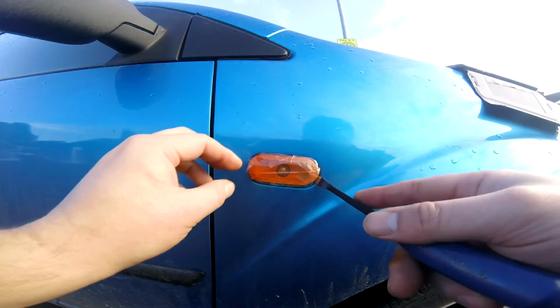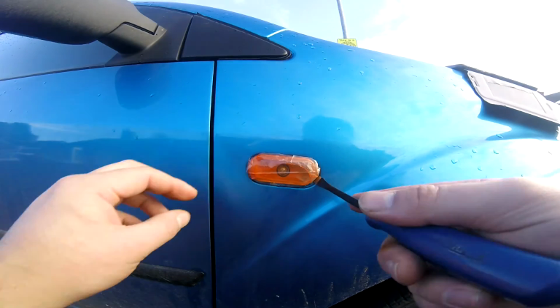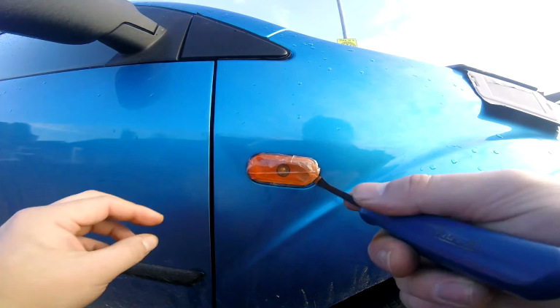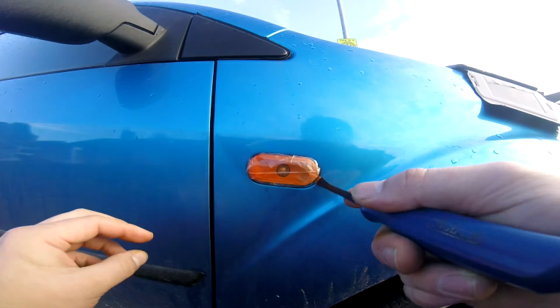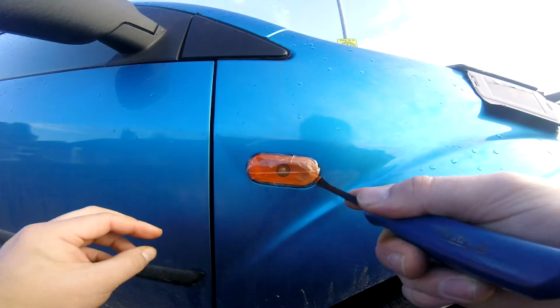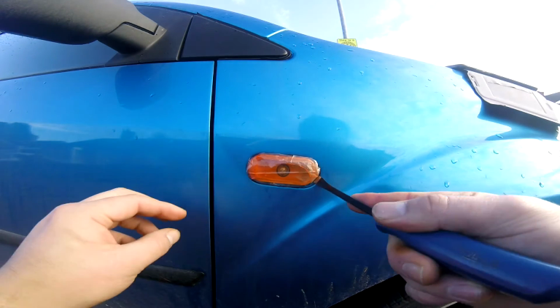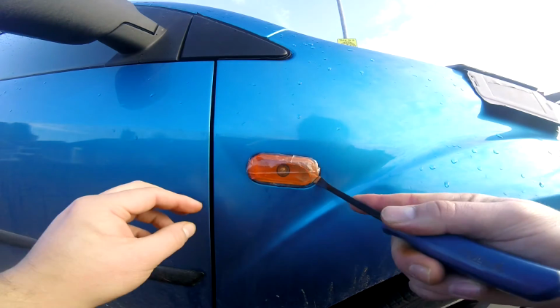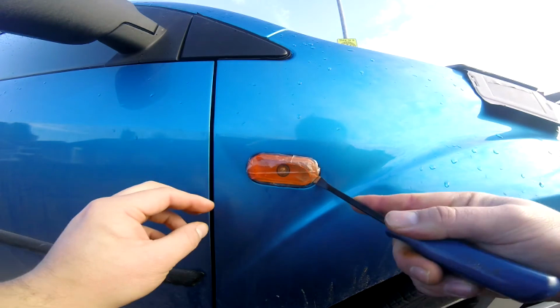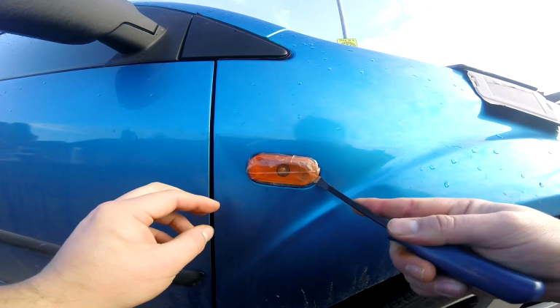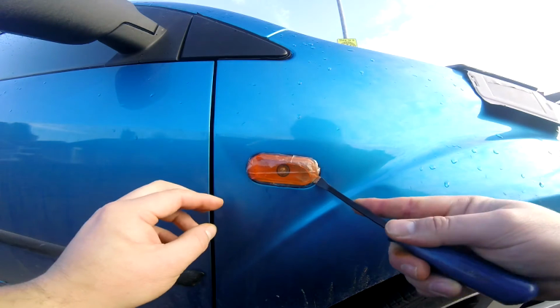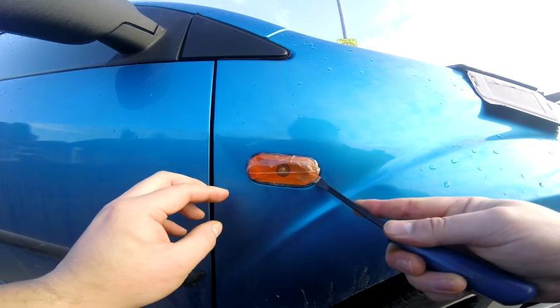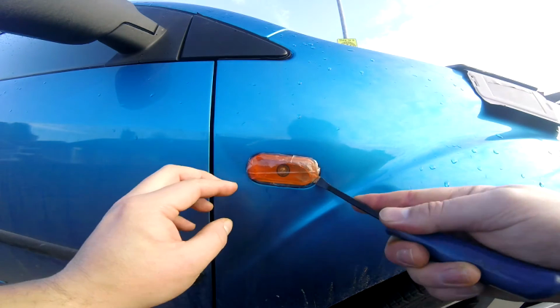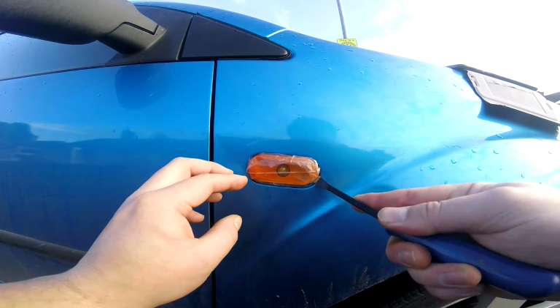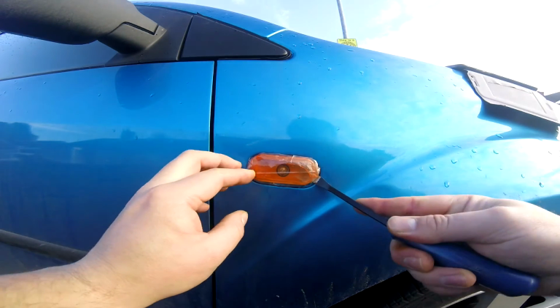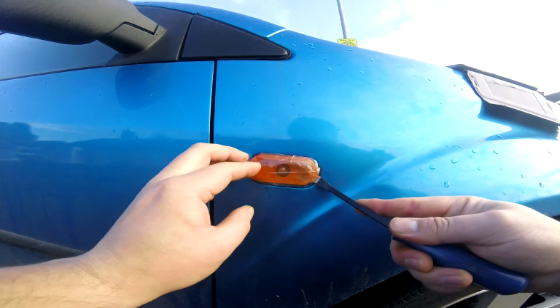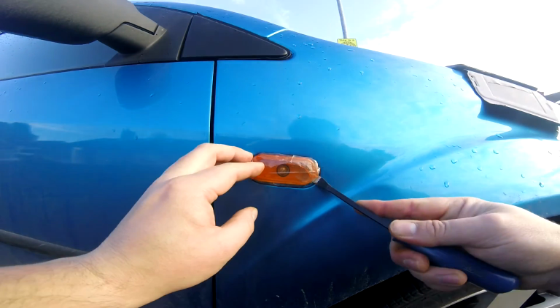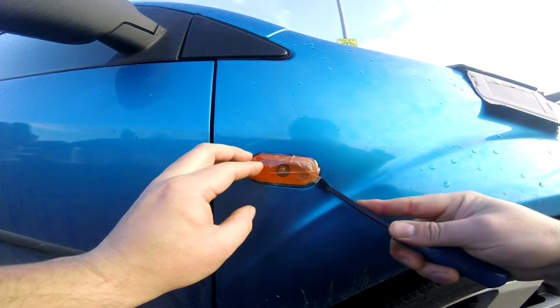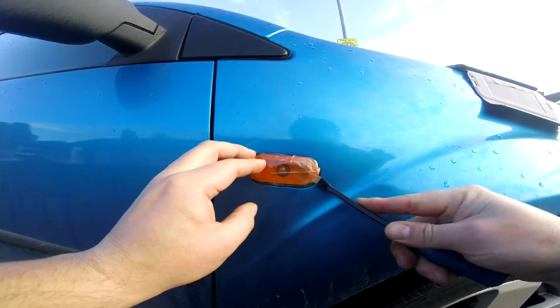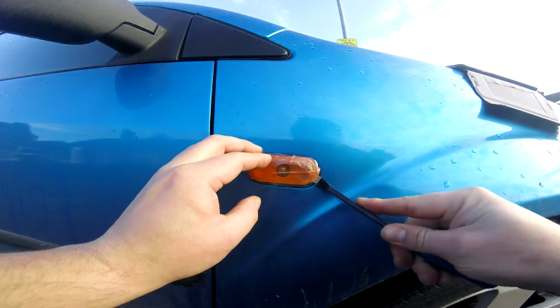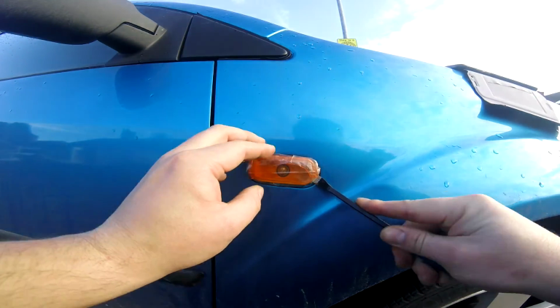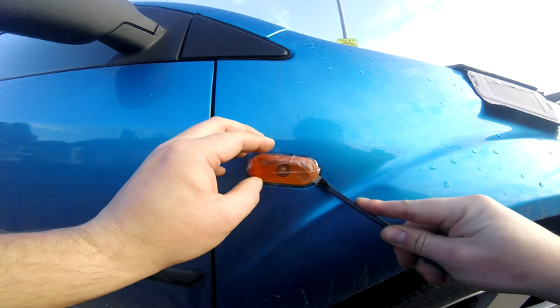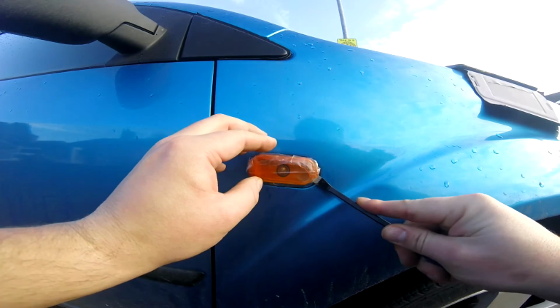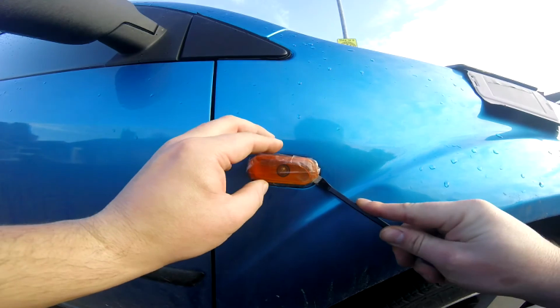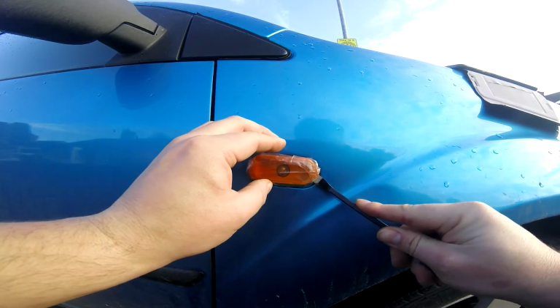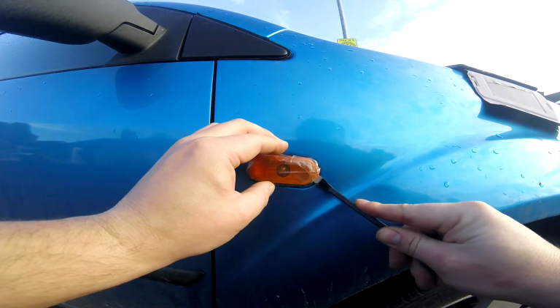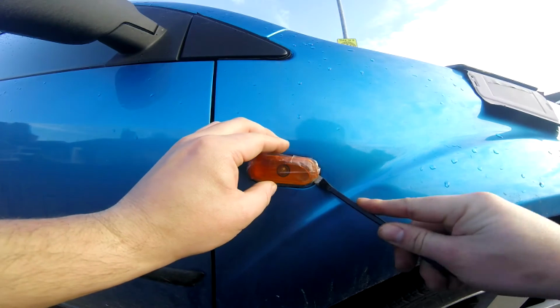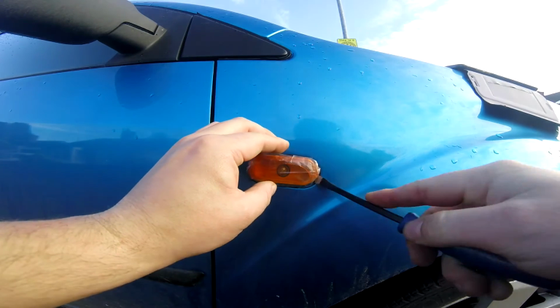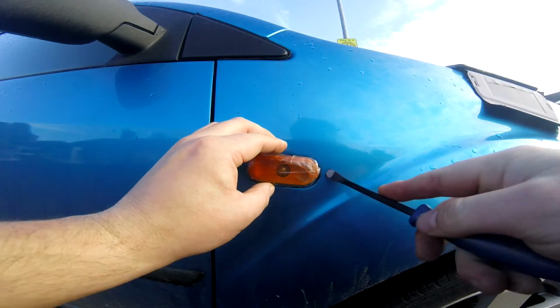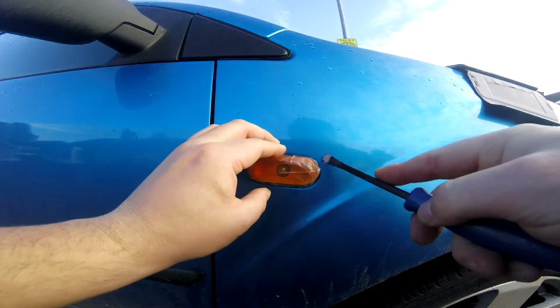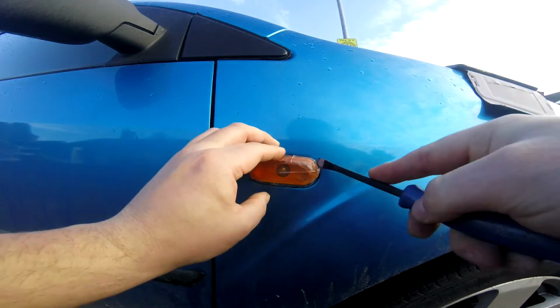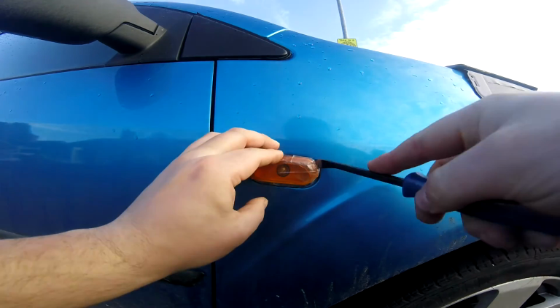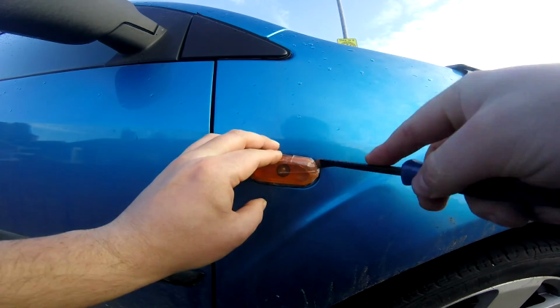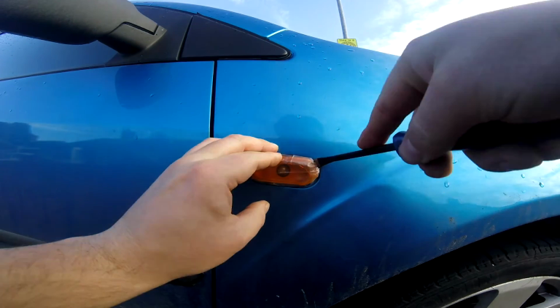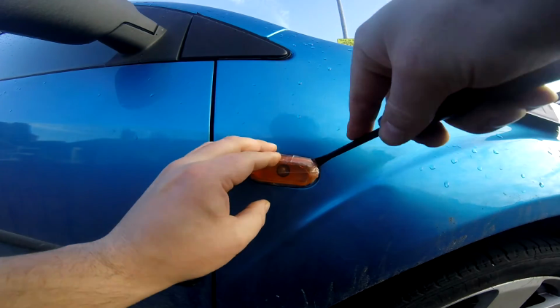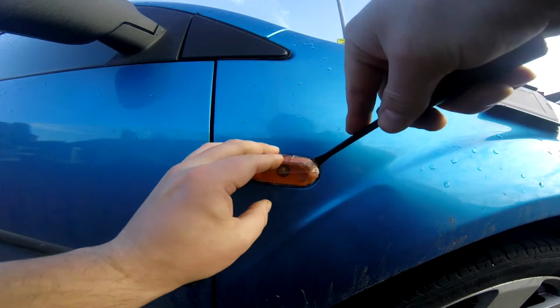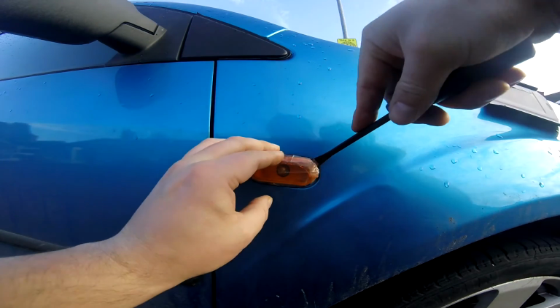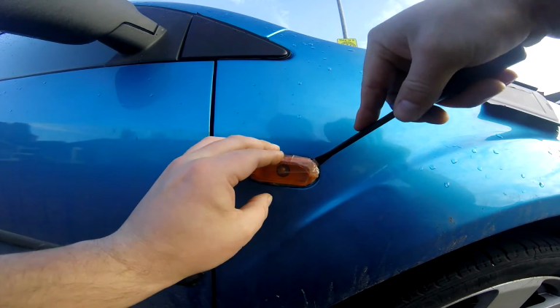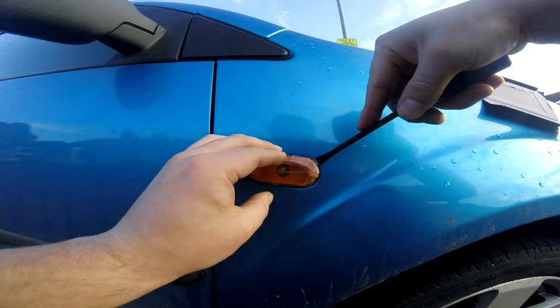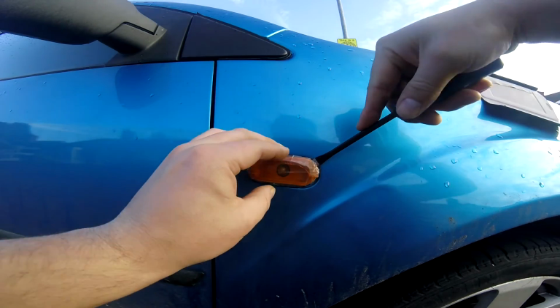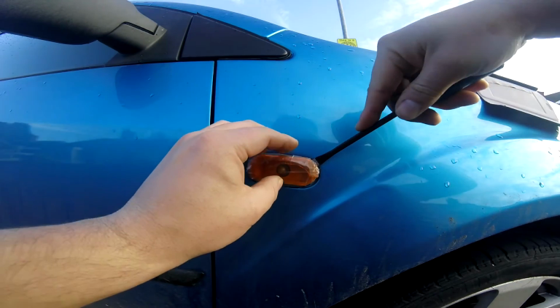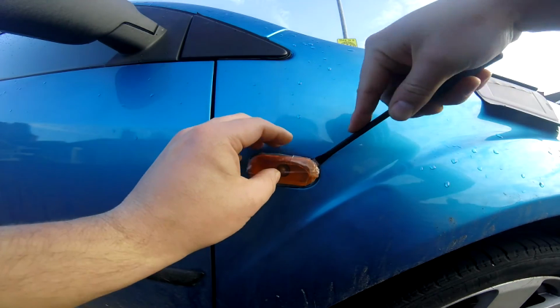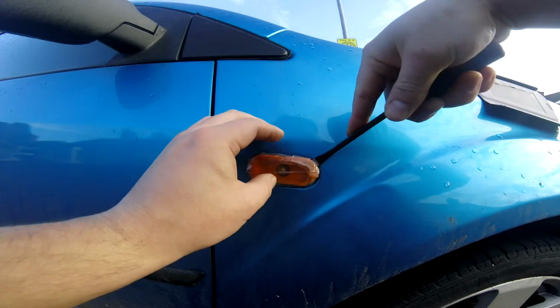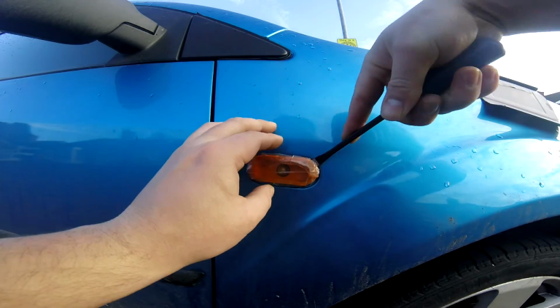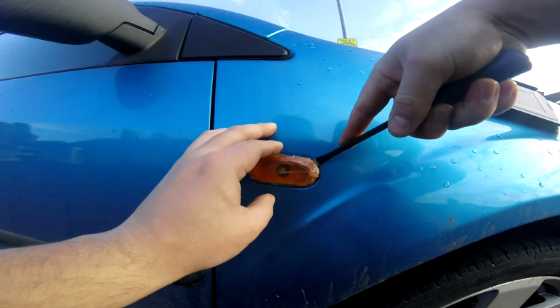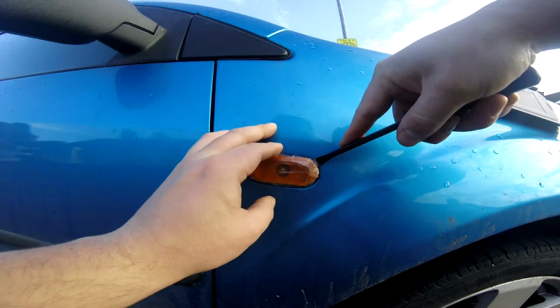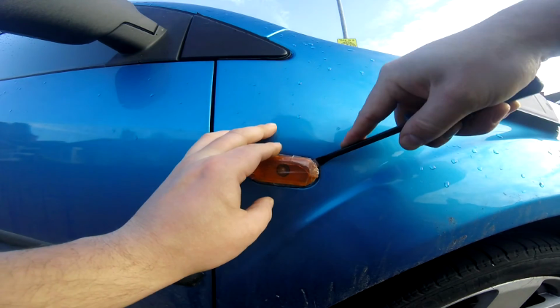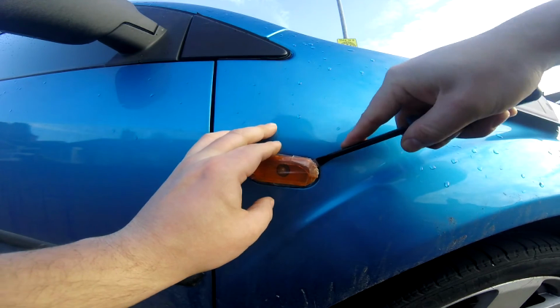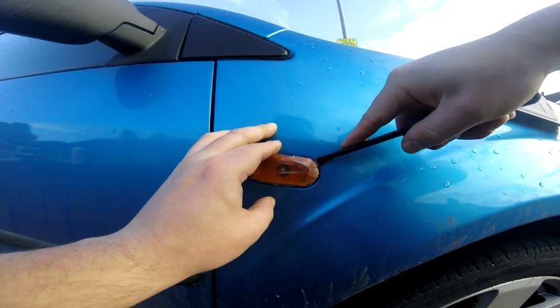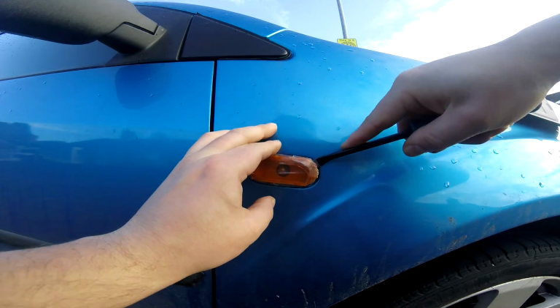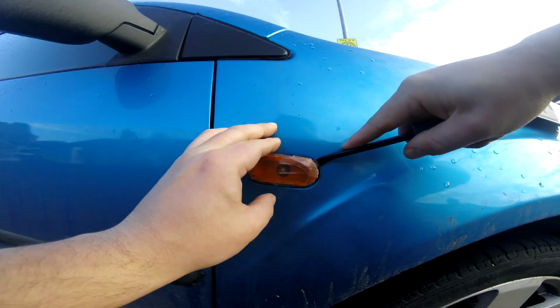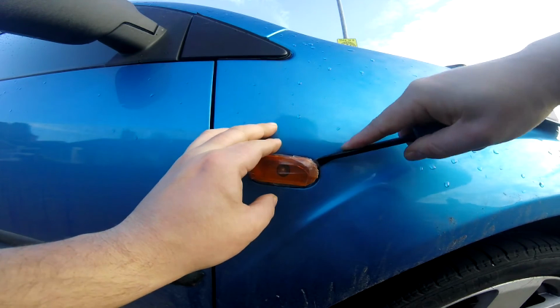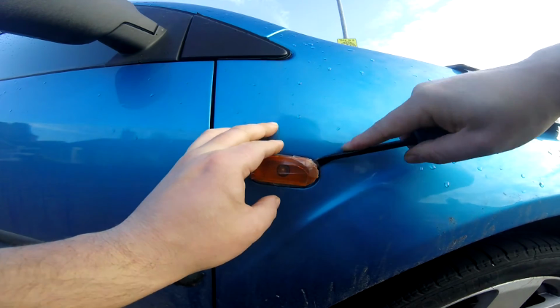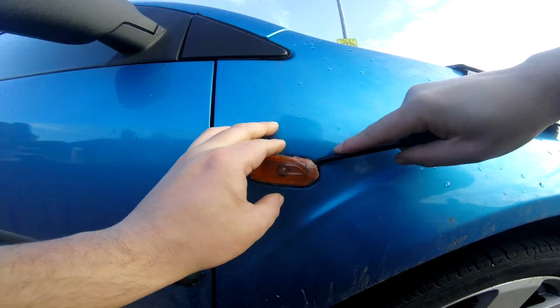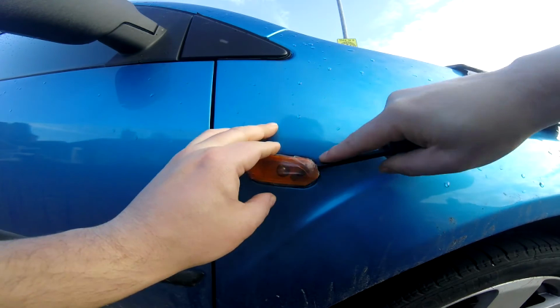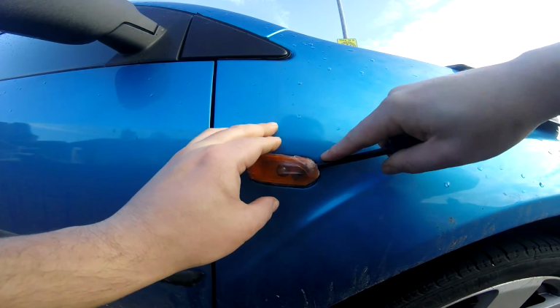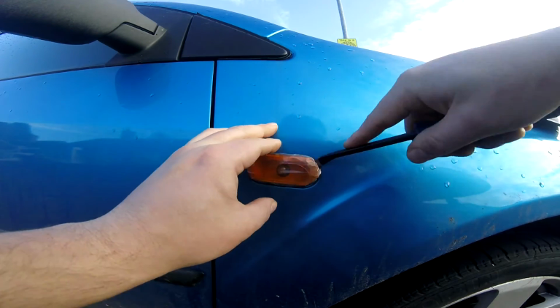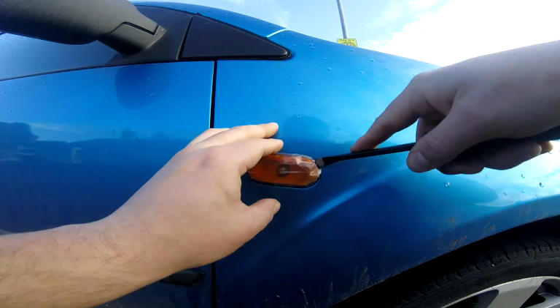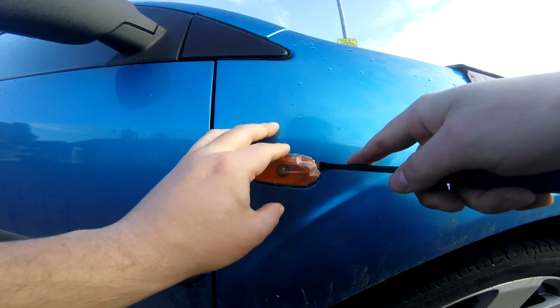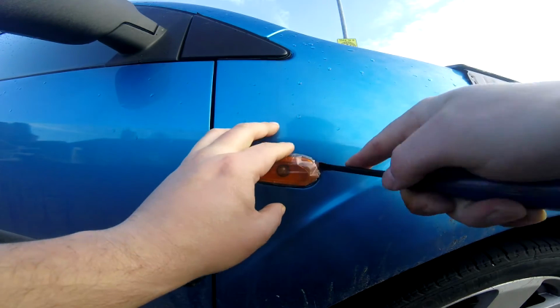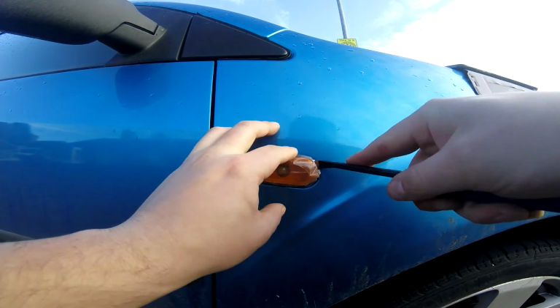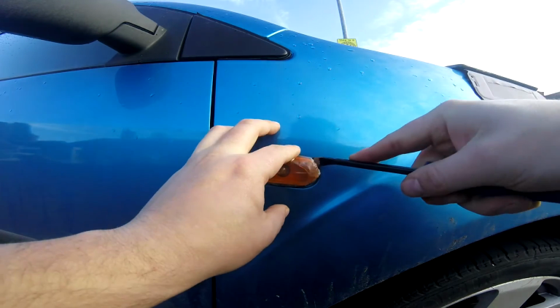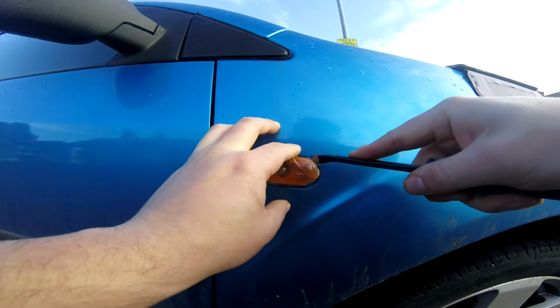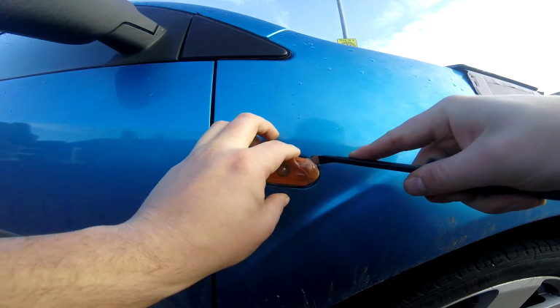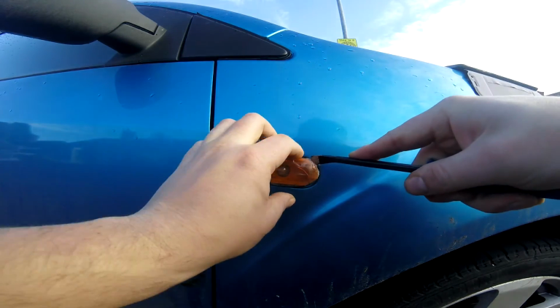All you do, just insert the pry bar, and then lever it out.